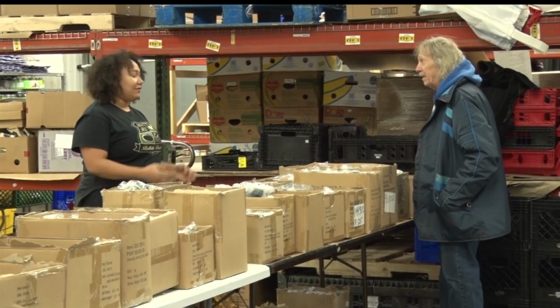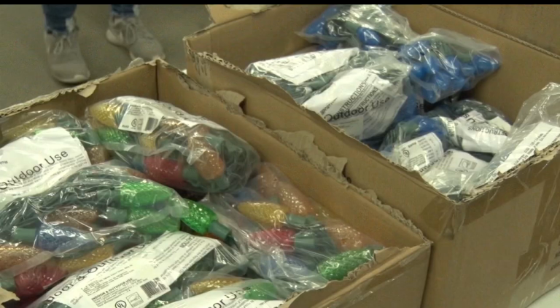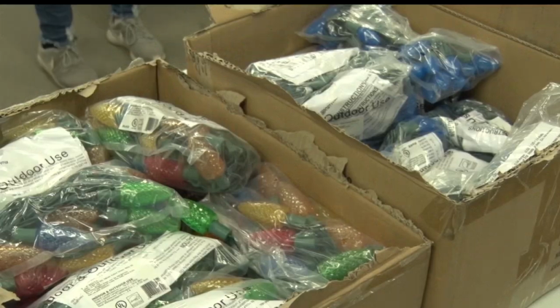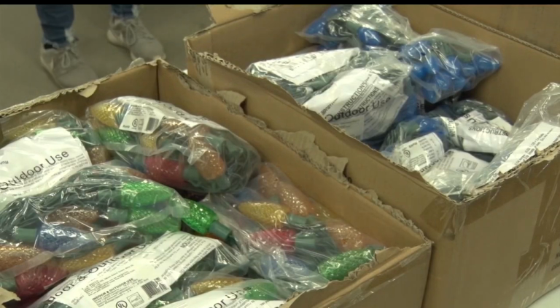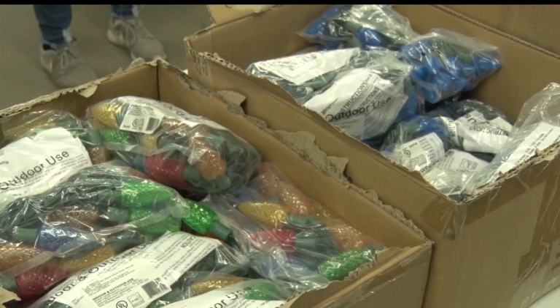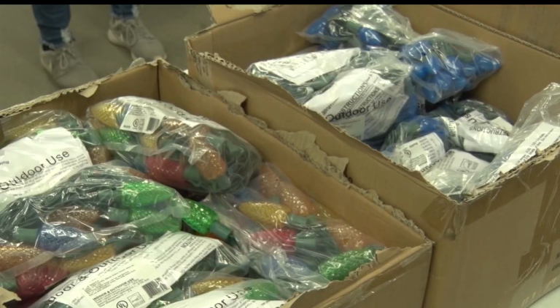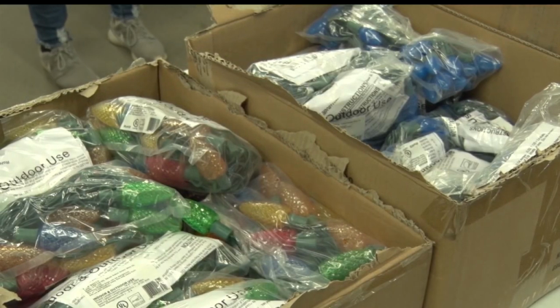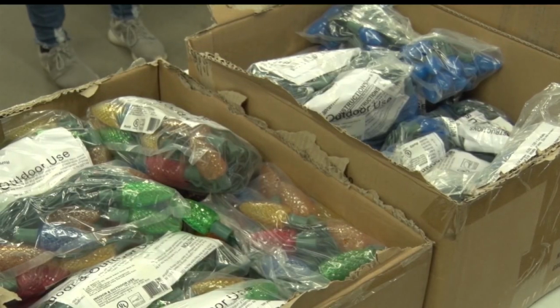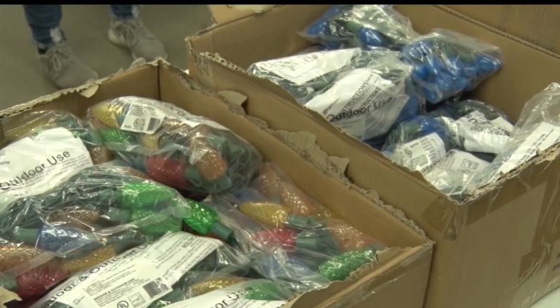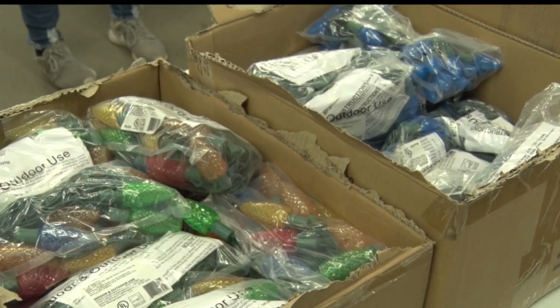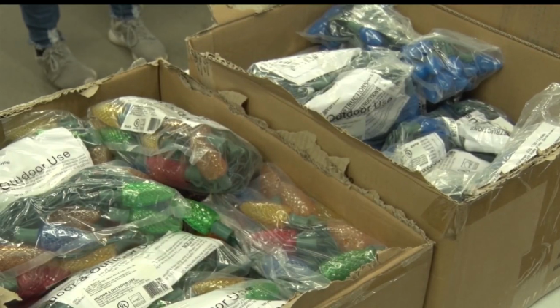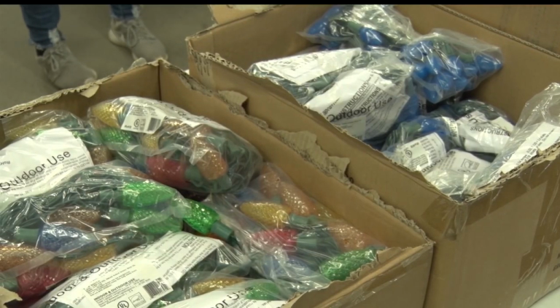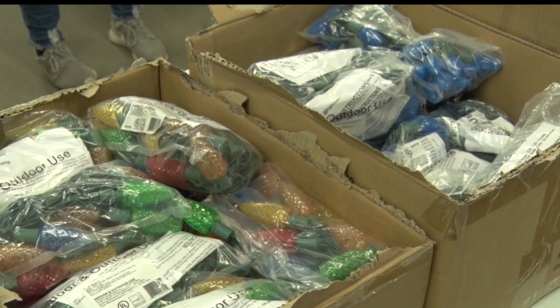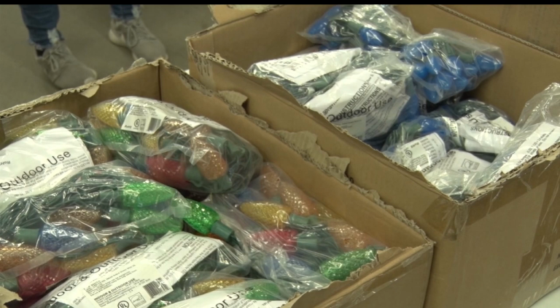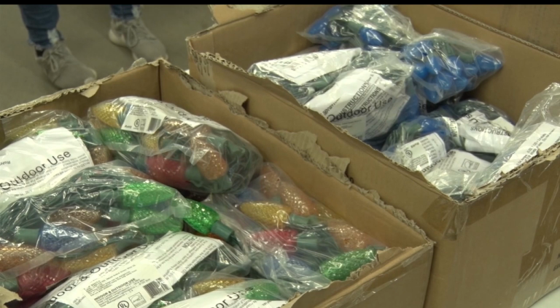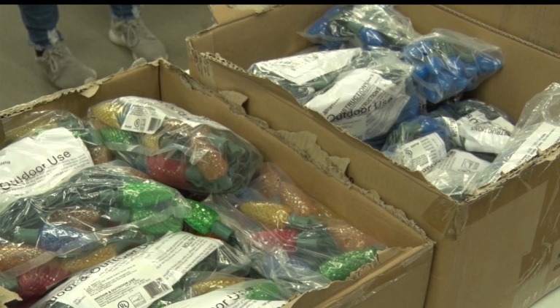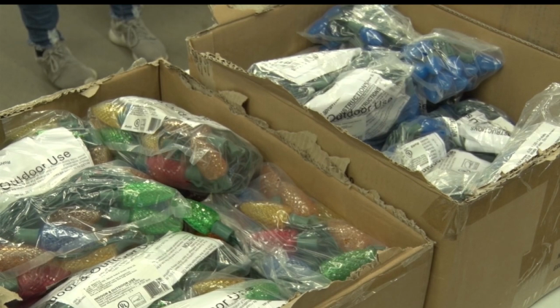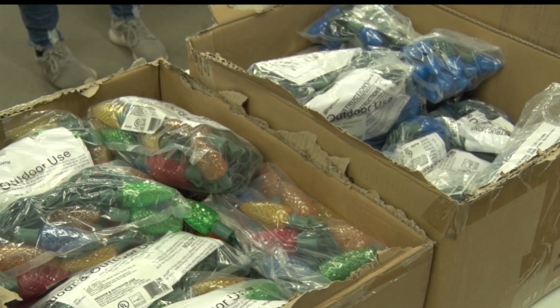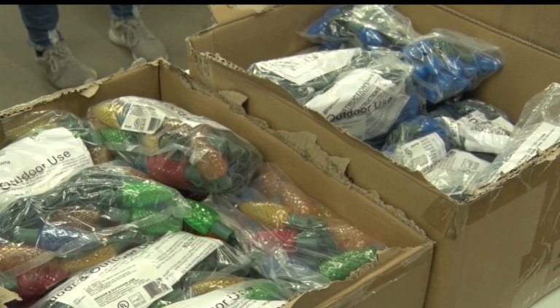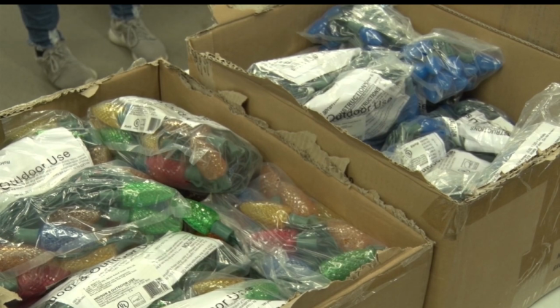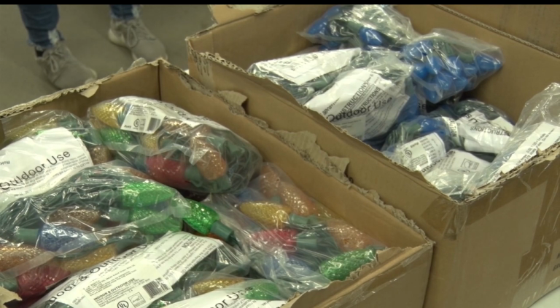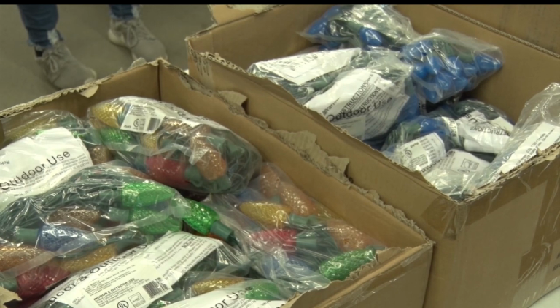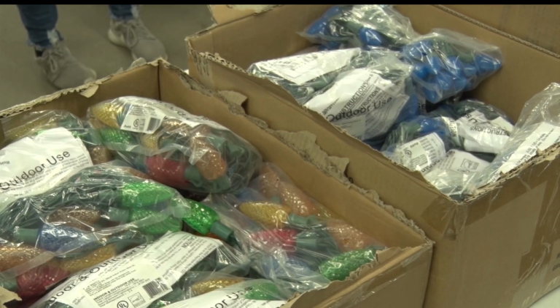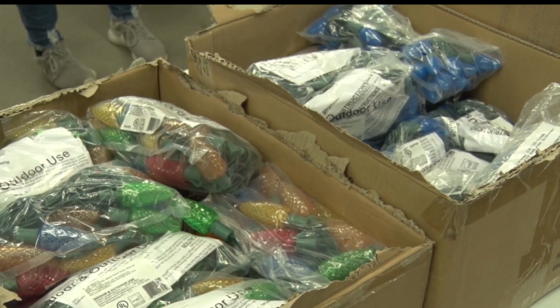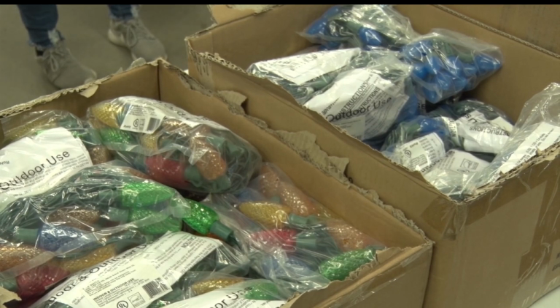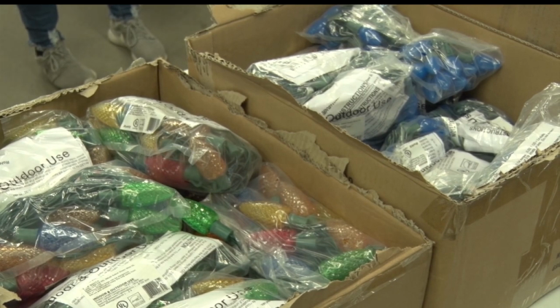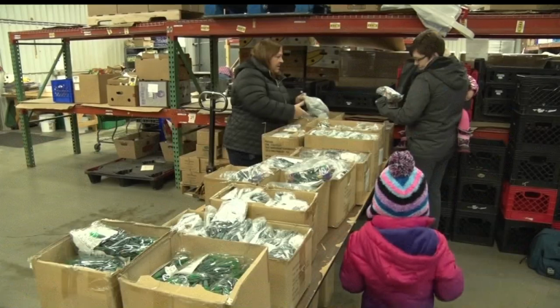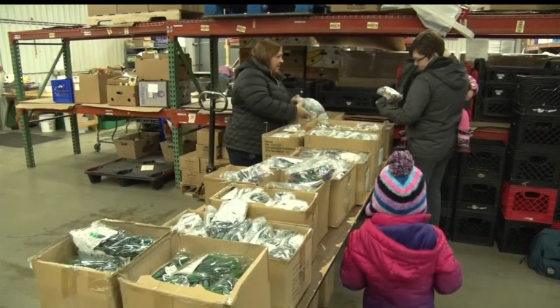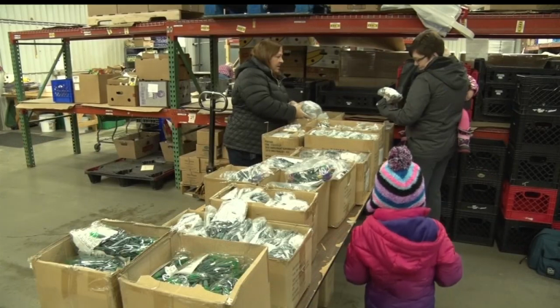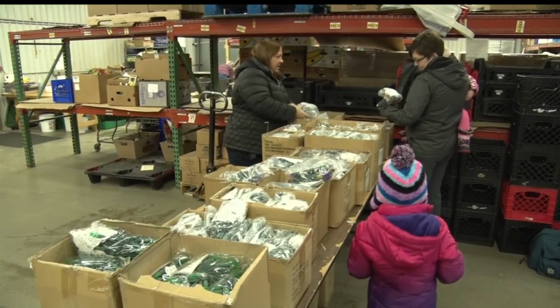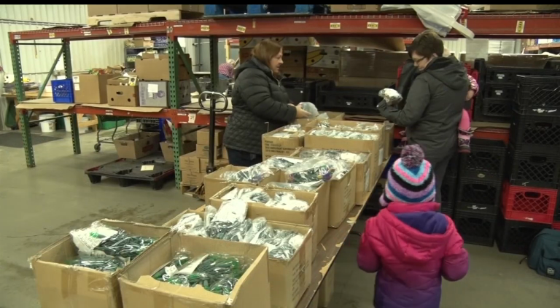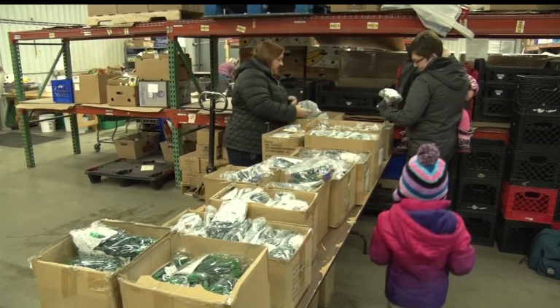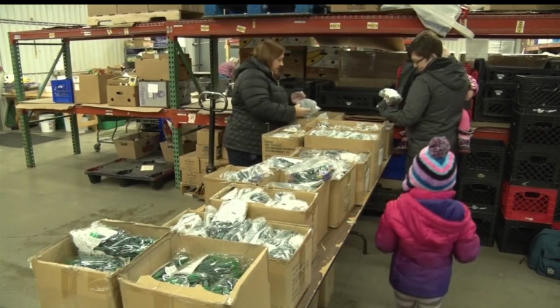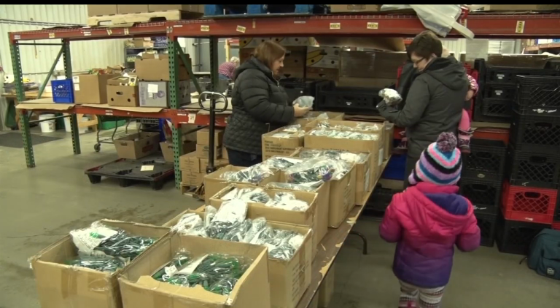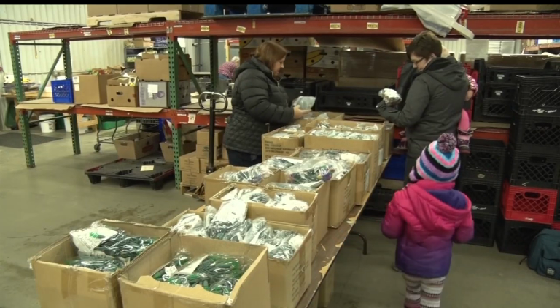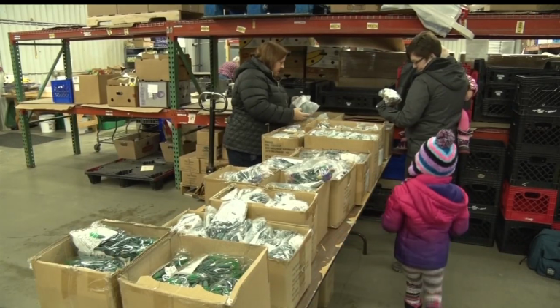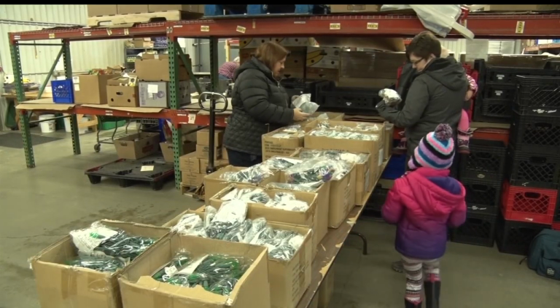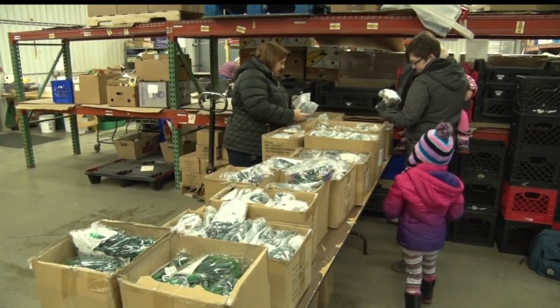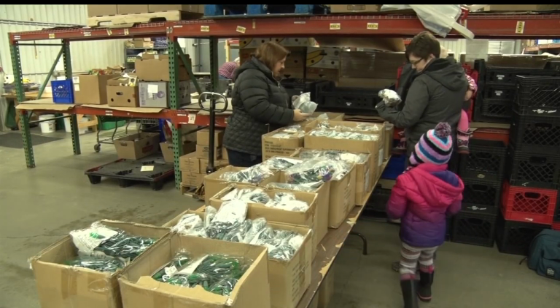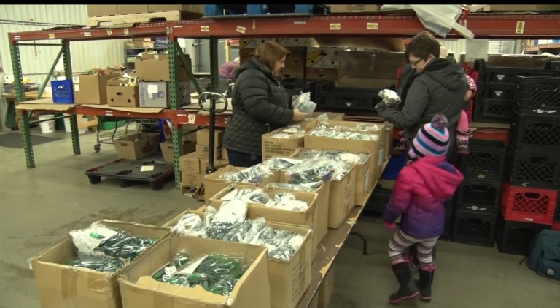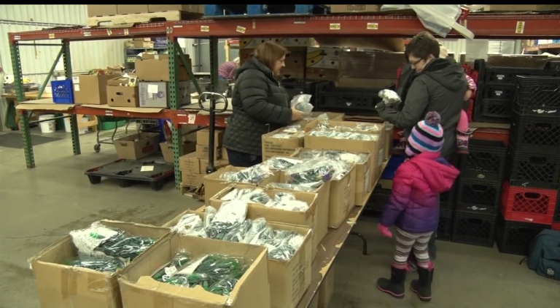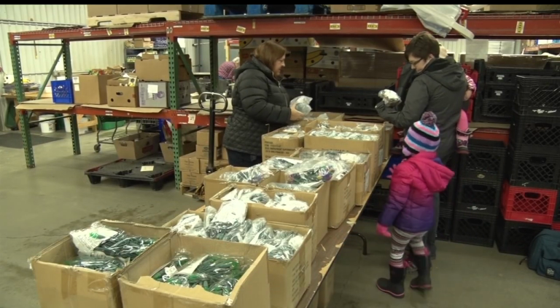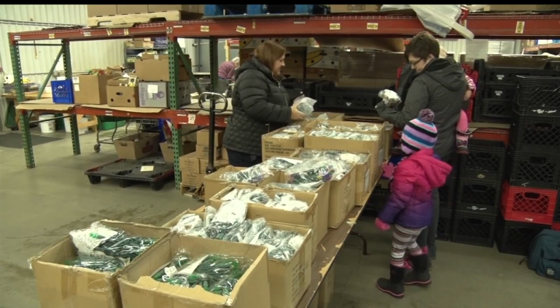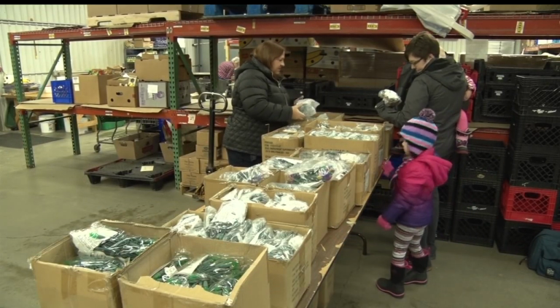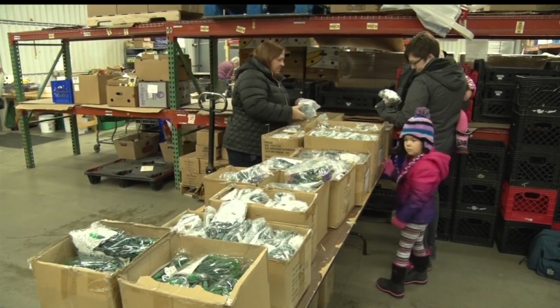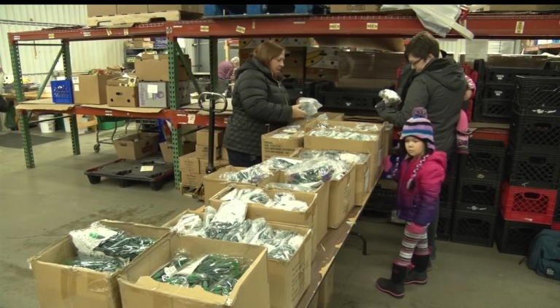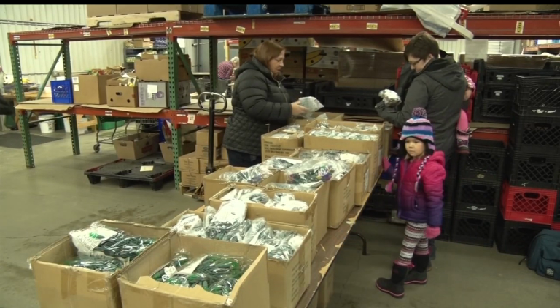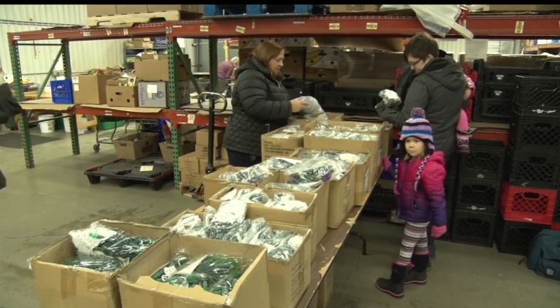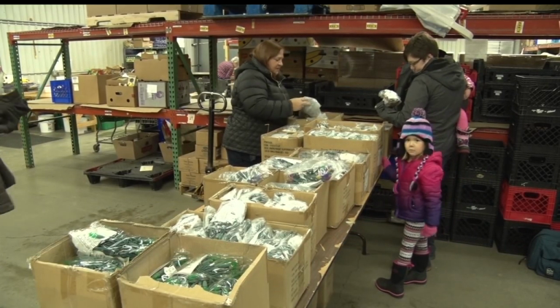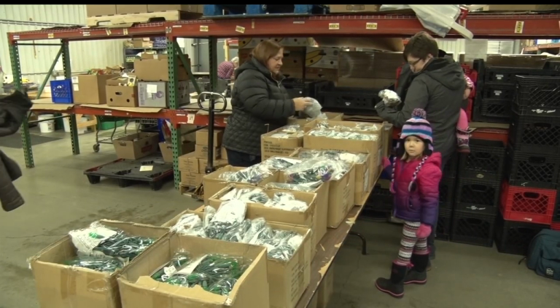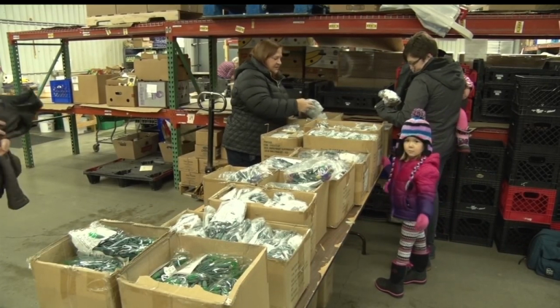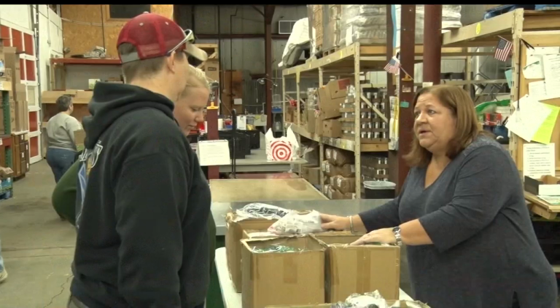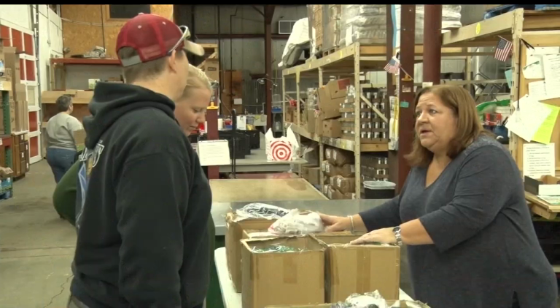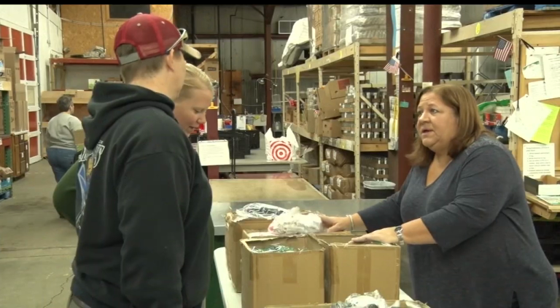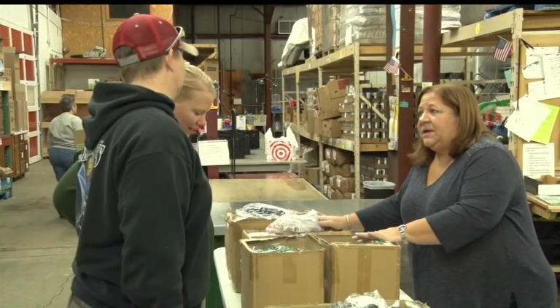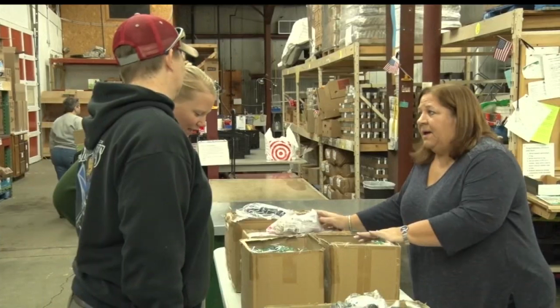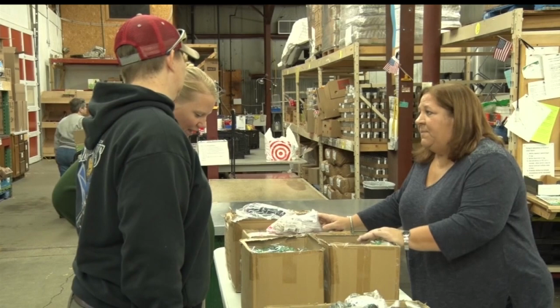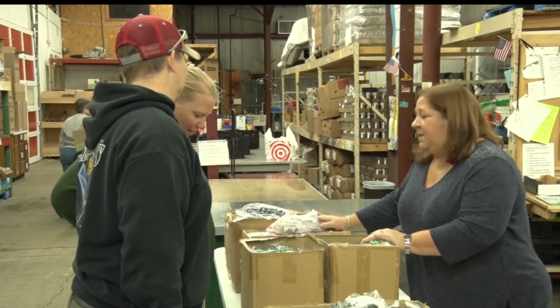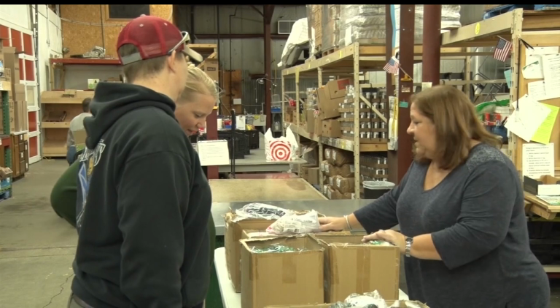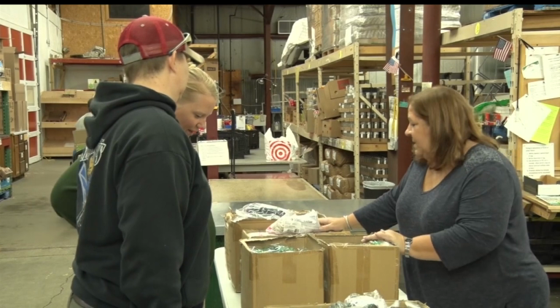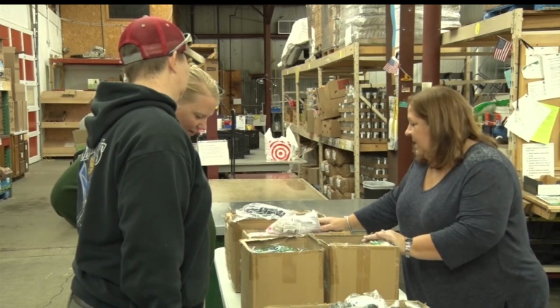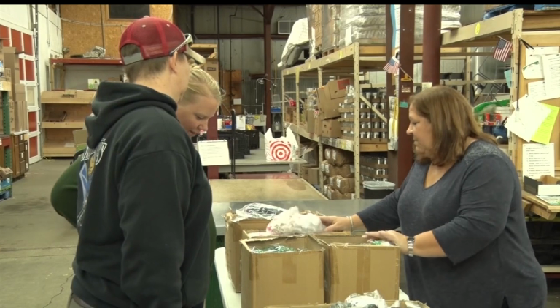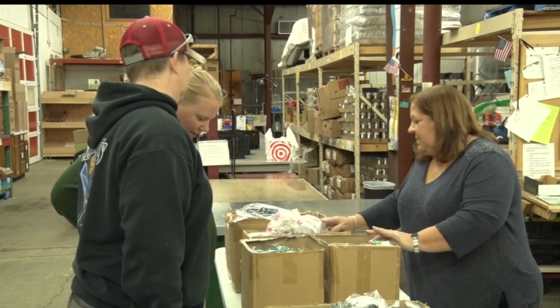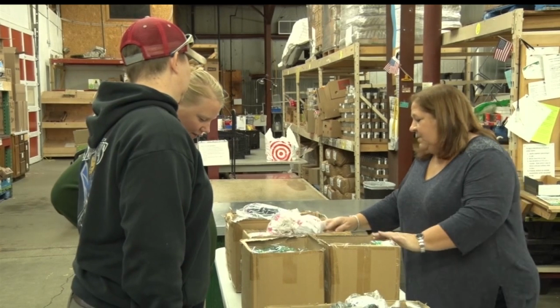A variety of colors and styles are being offered as part of the light exchange, all in an effort to help restock the food shelf for the holidays.